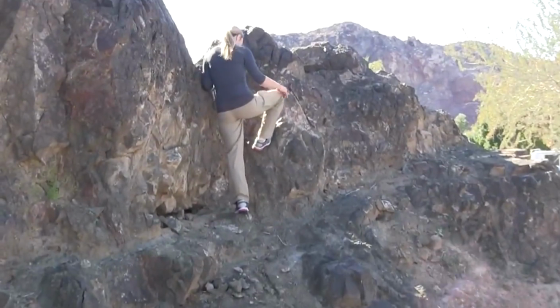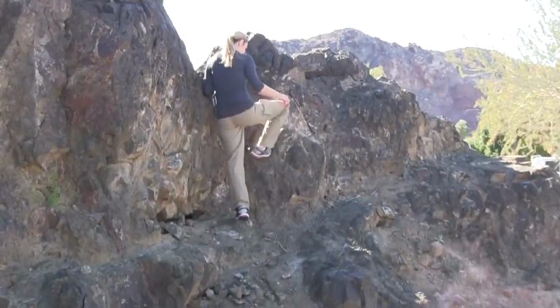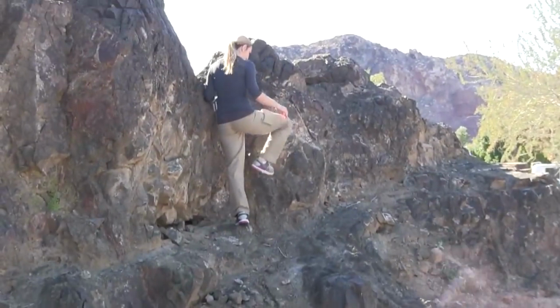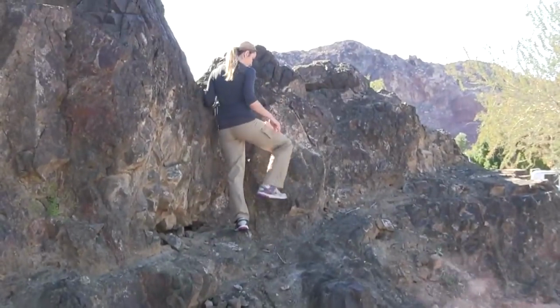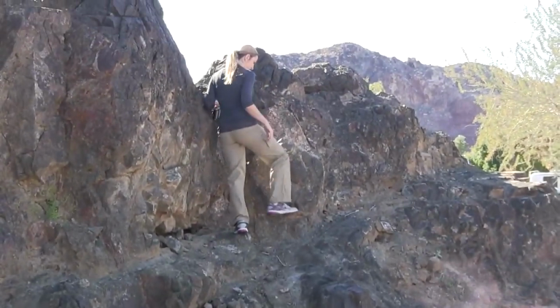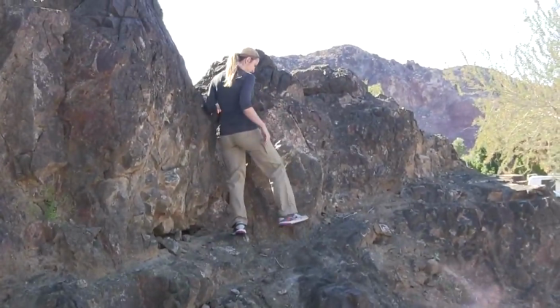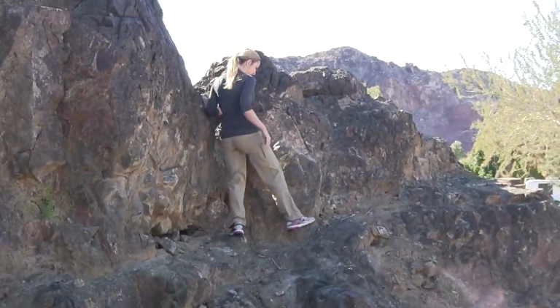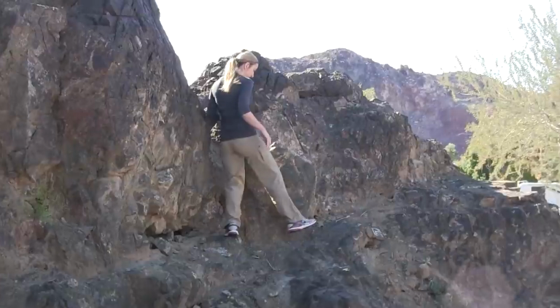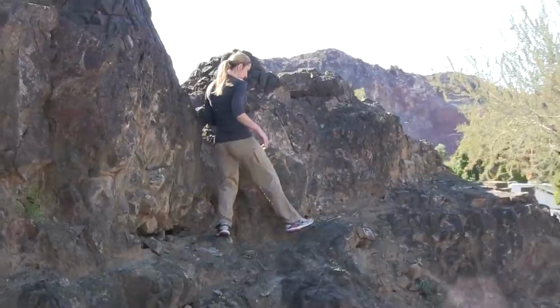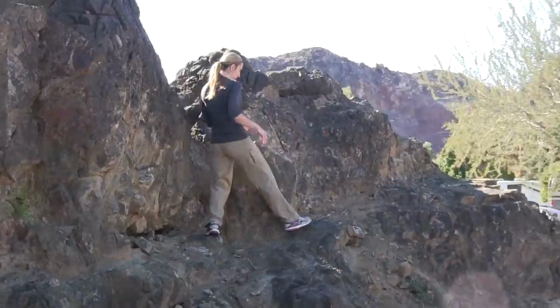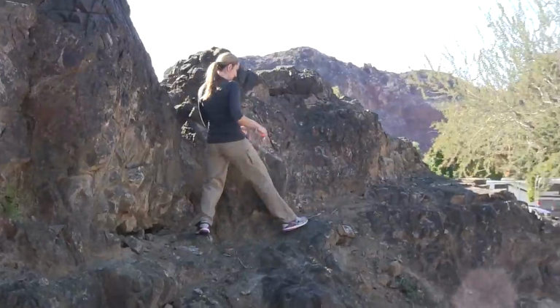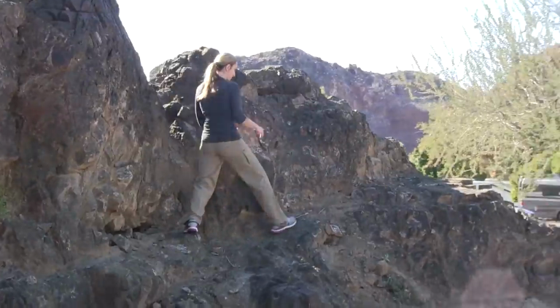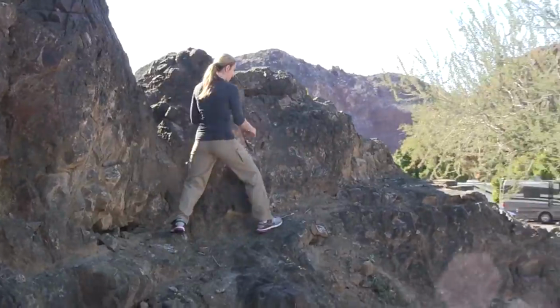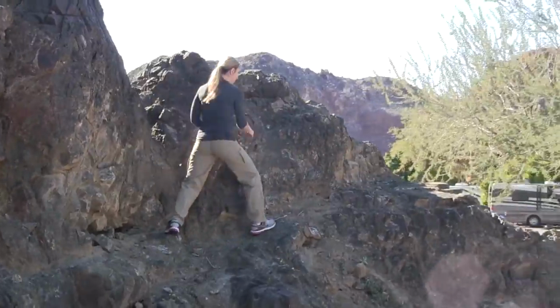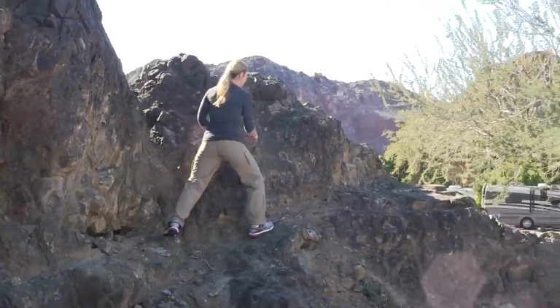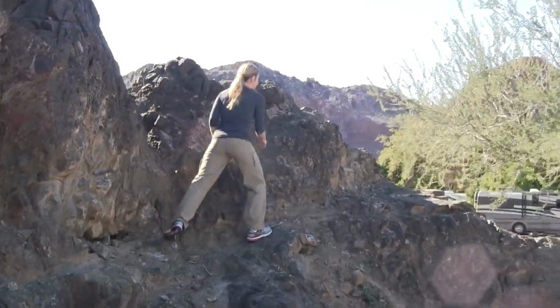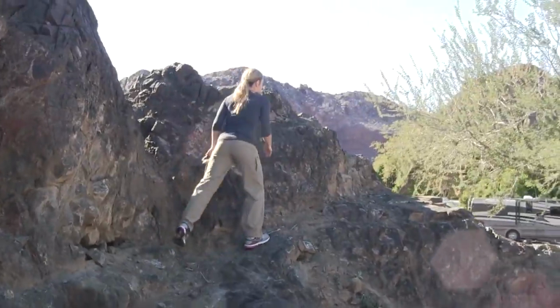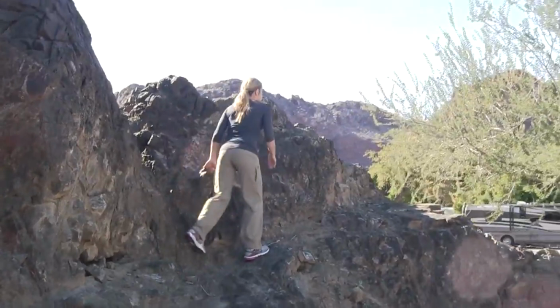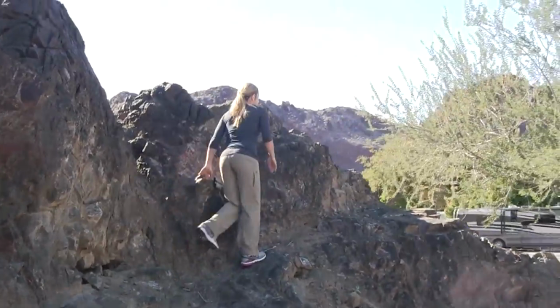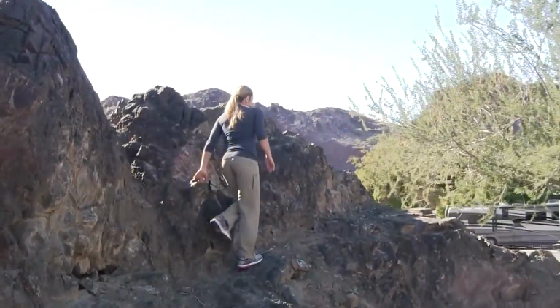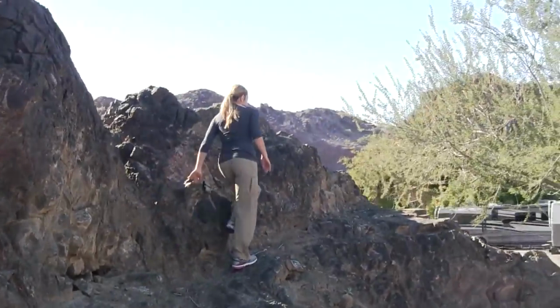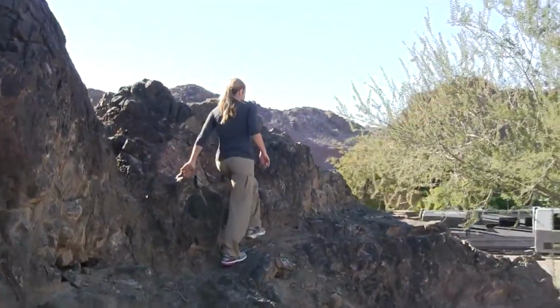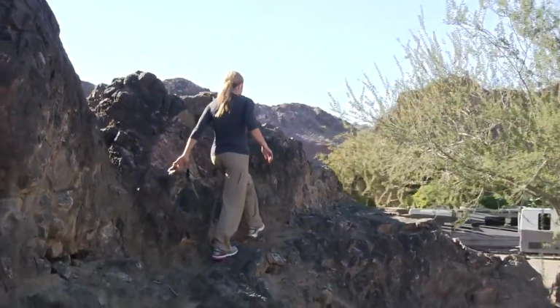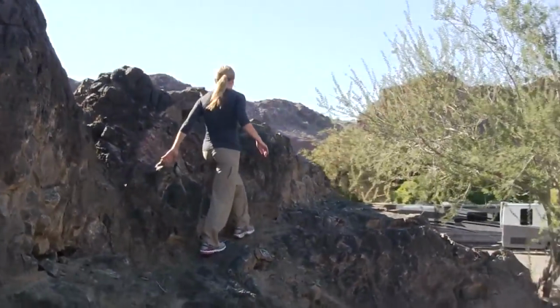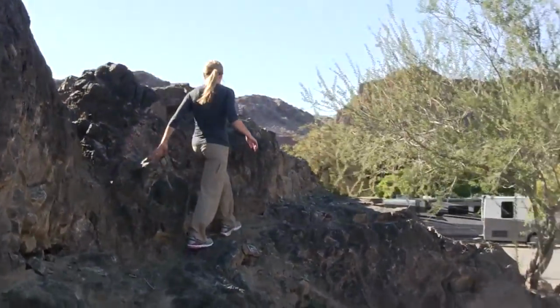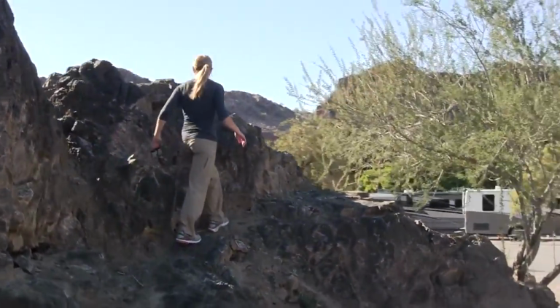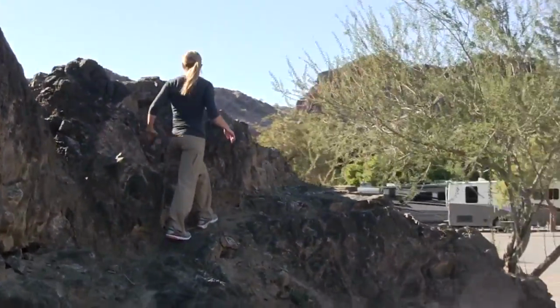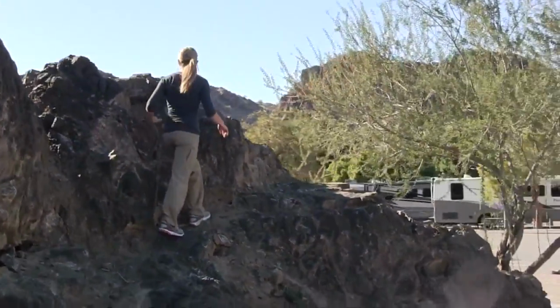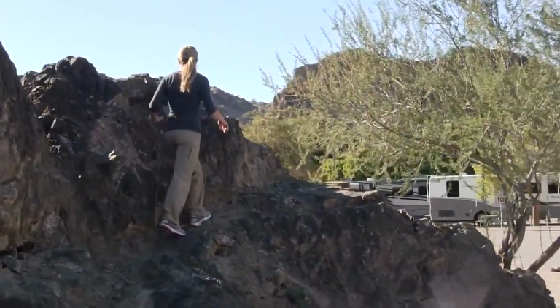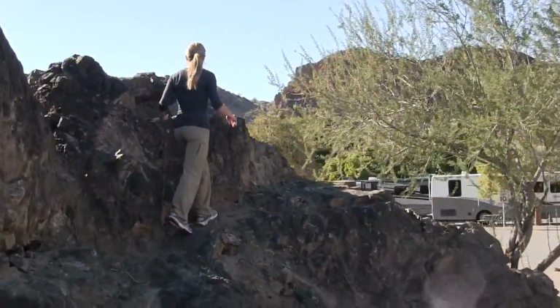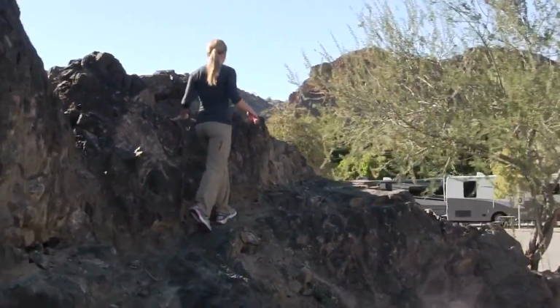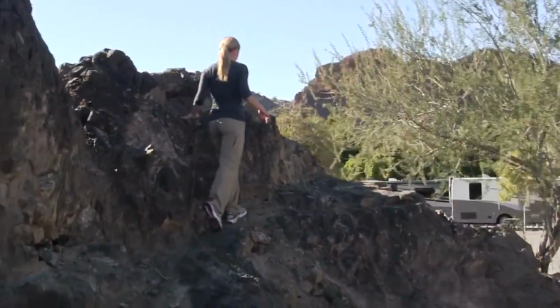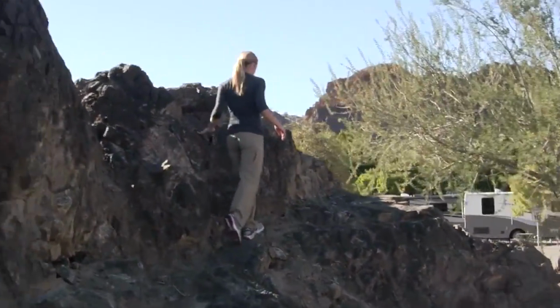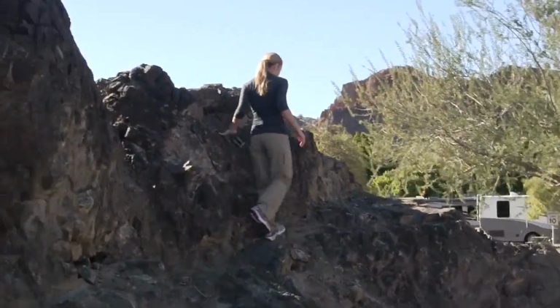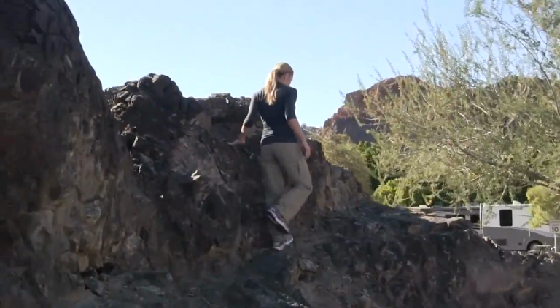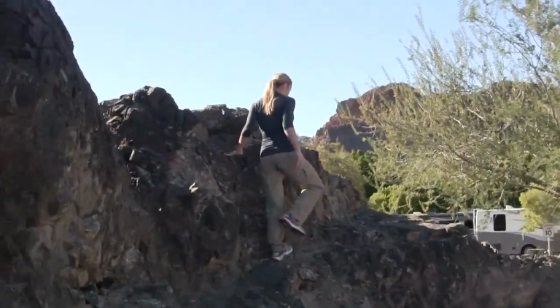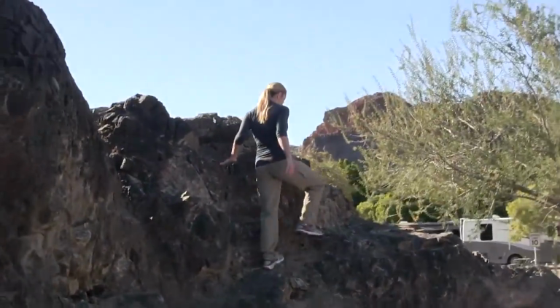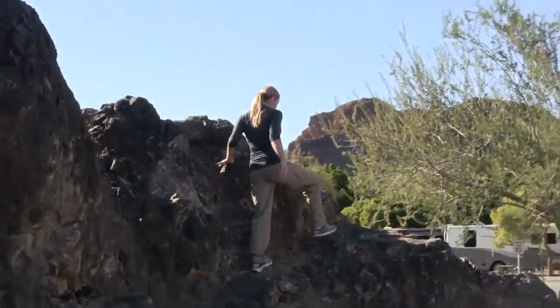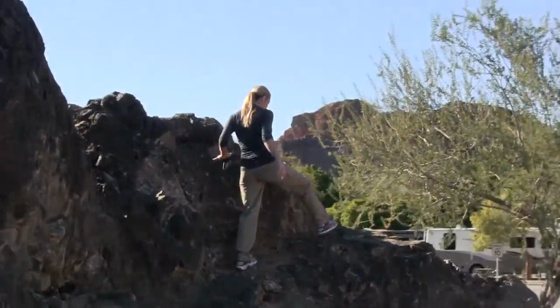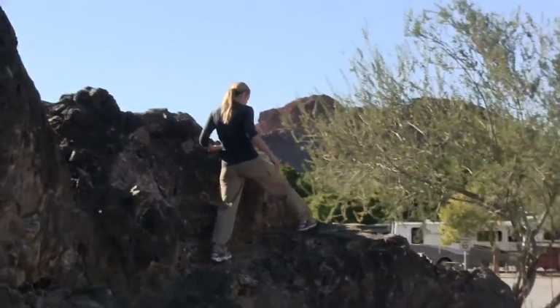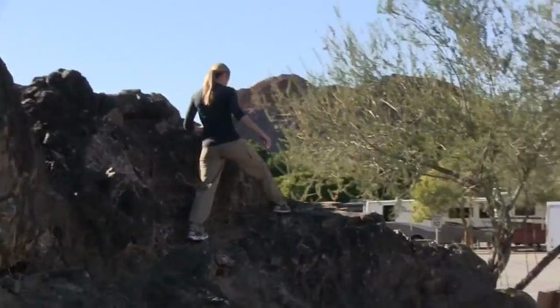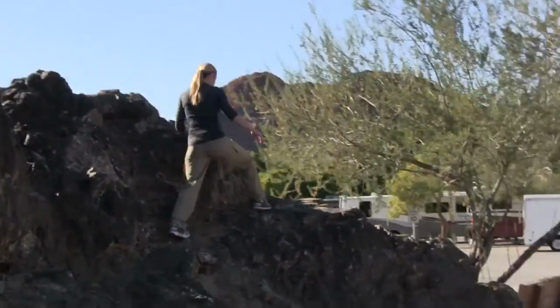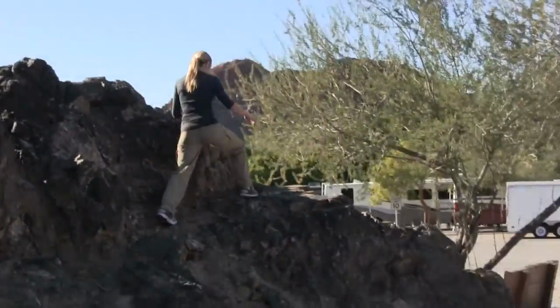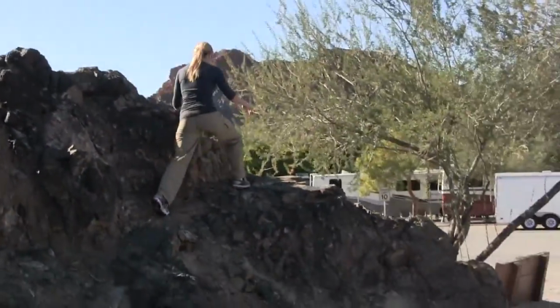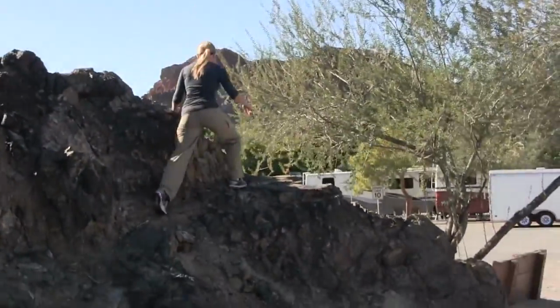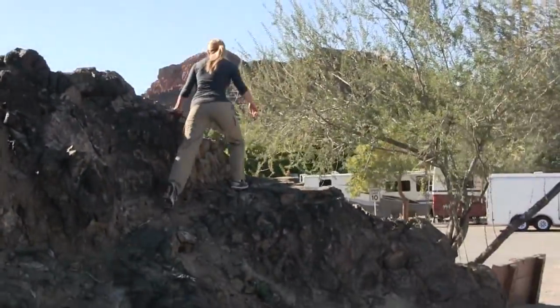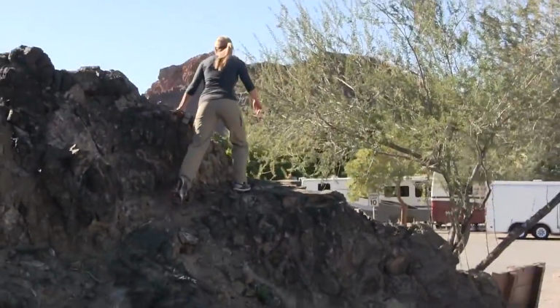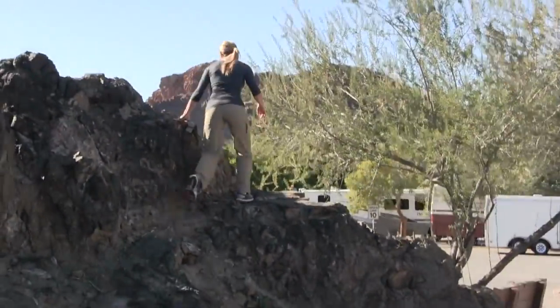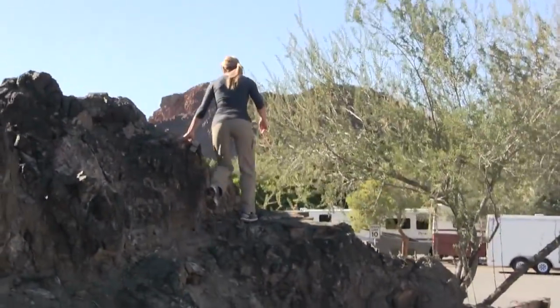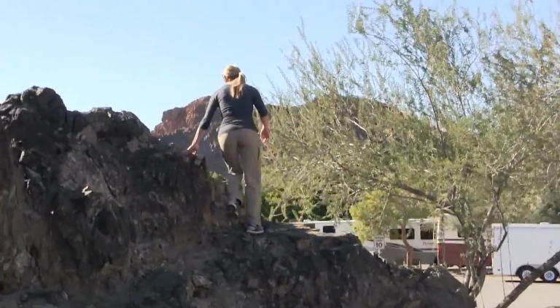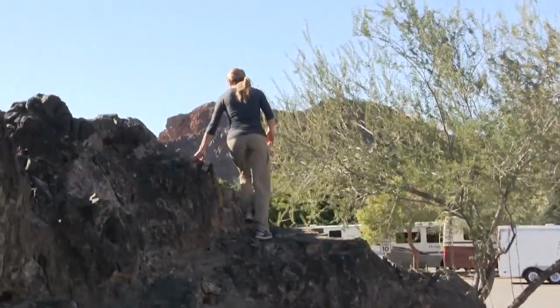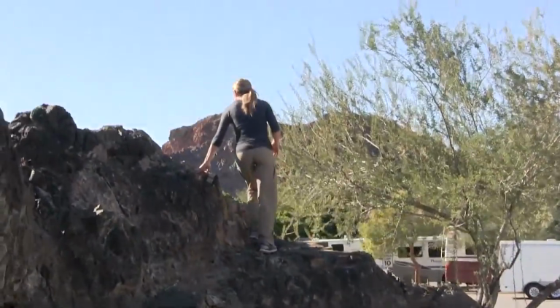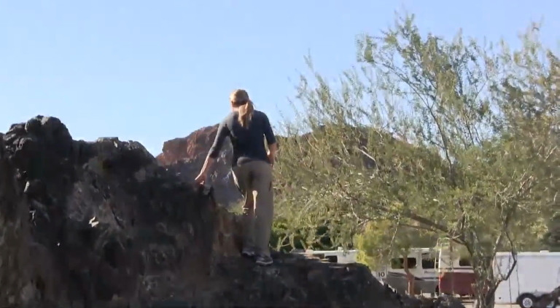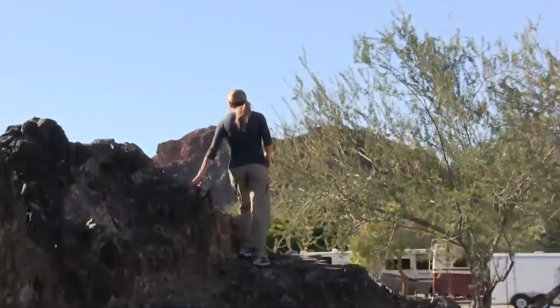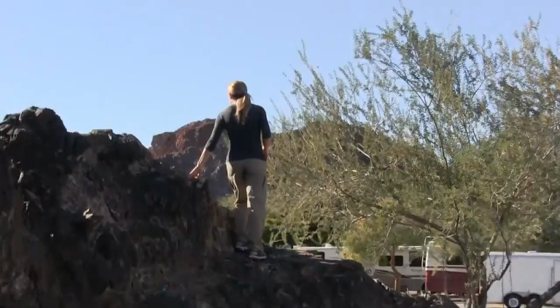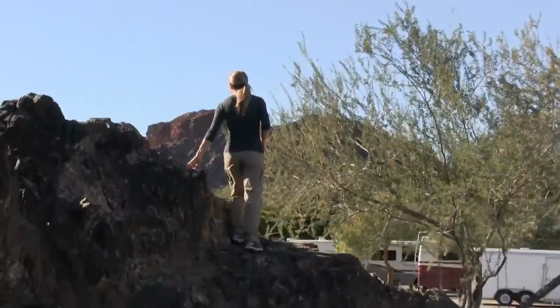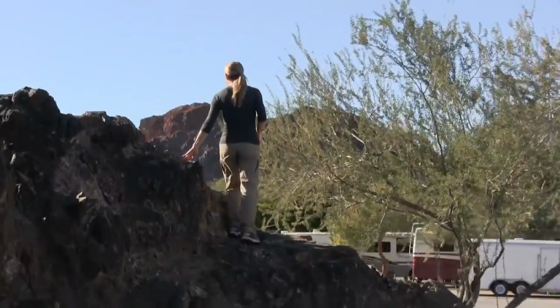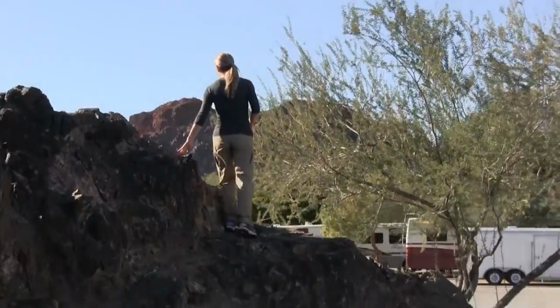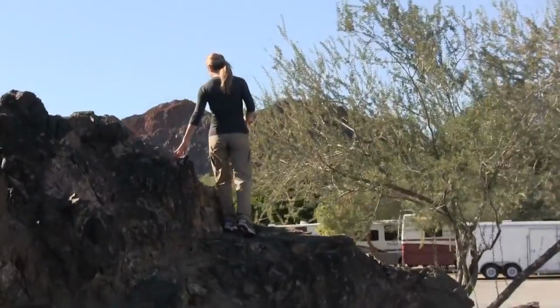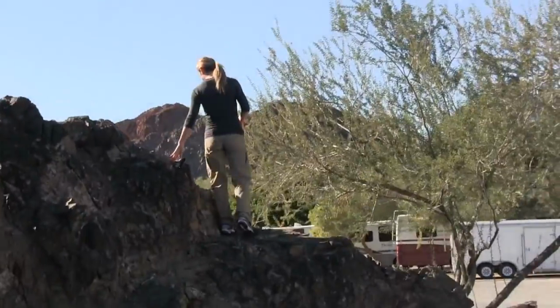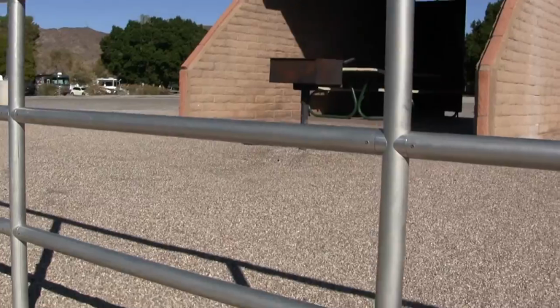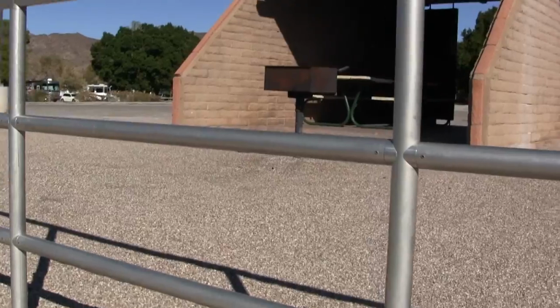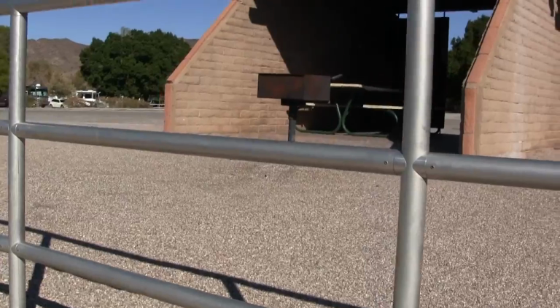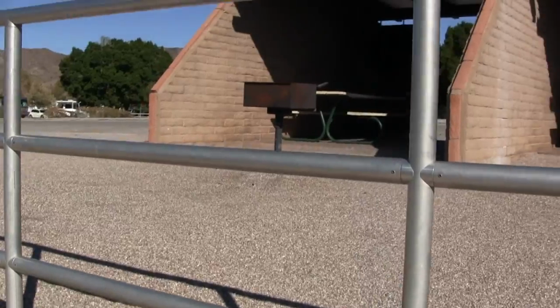Steph couldn't wait to get exercising so she started even at the site. Well, these rocks were right in the middle of the park — hard to resist.